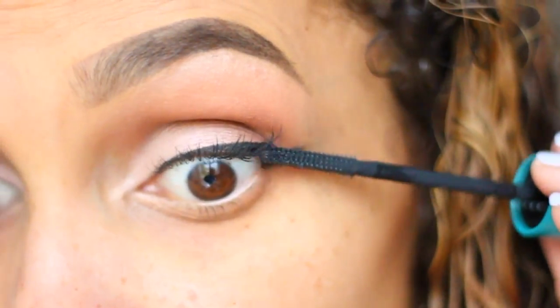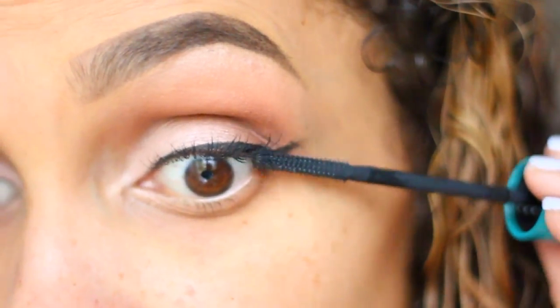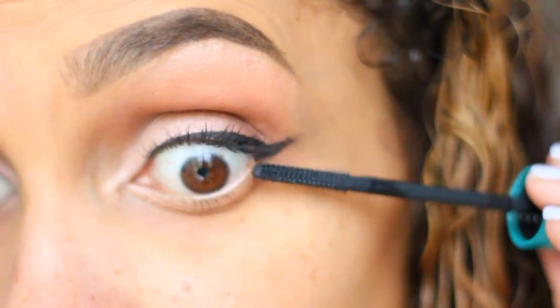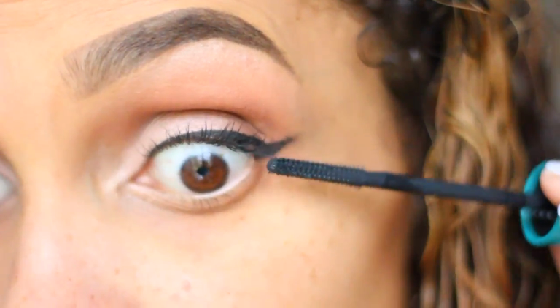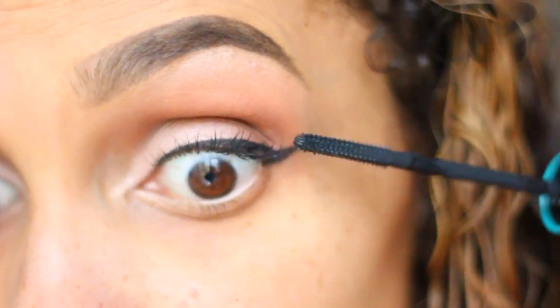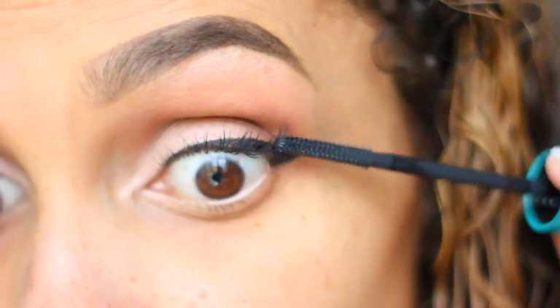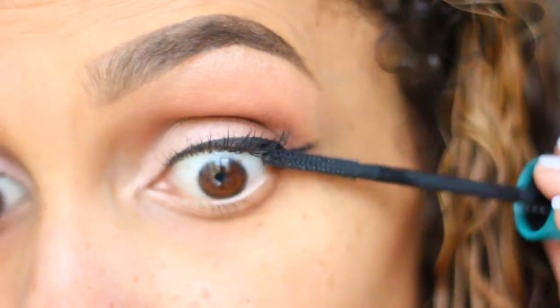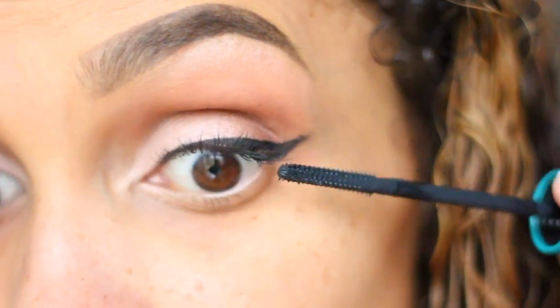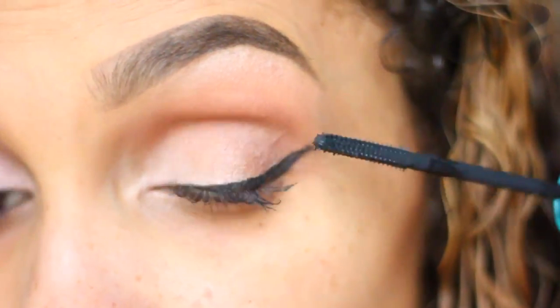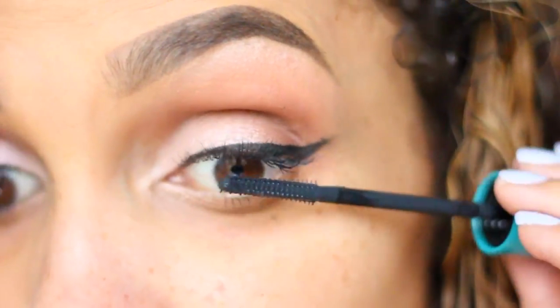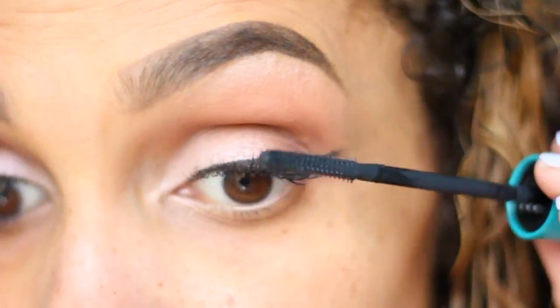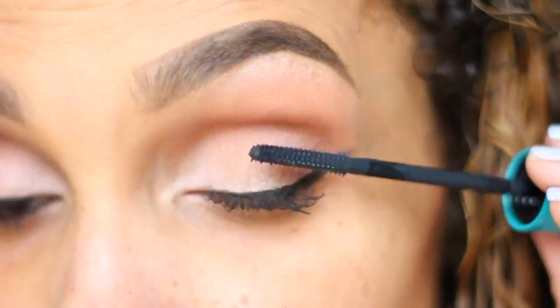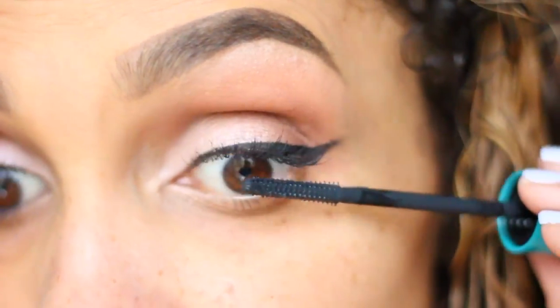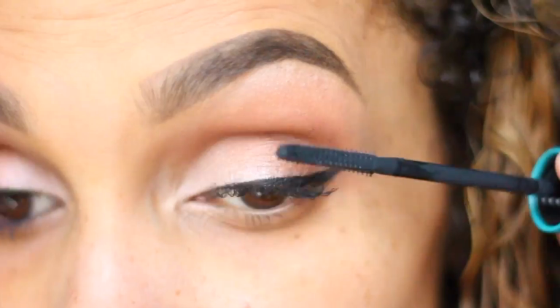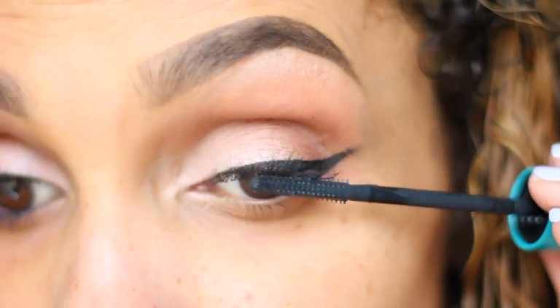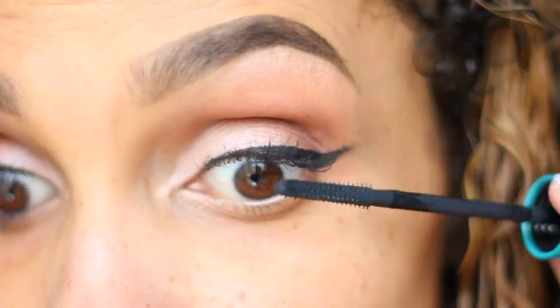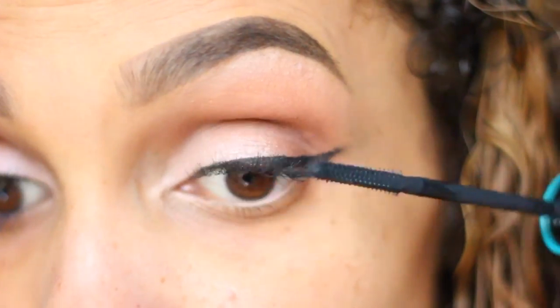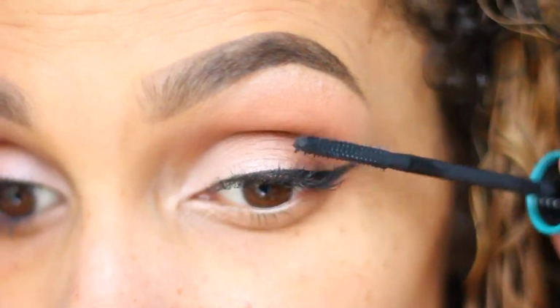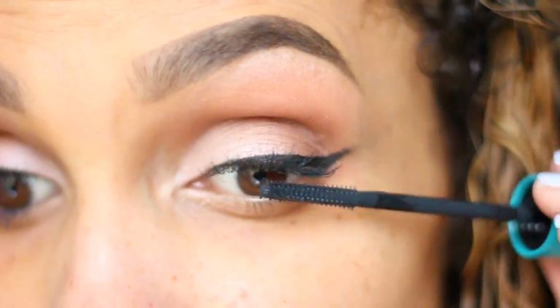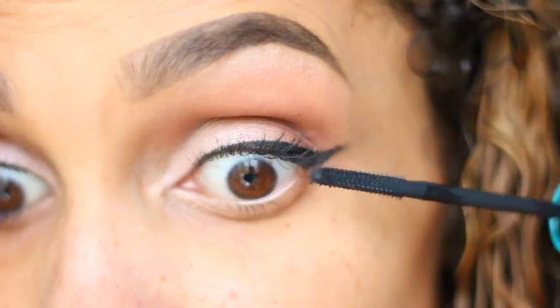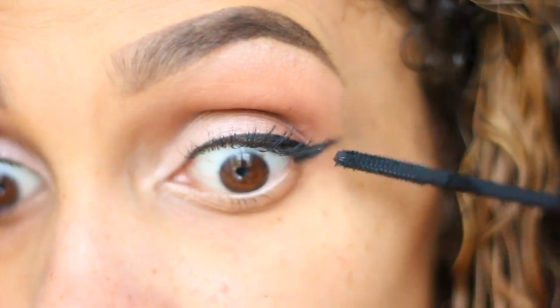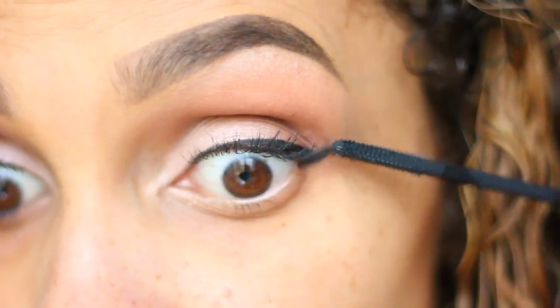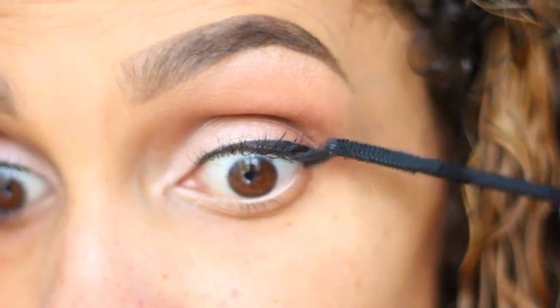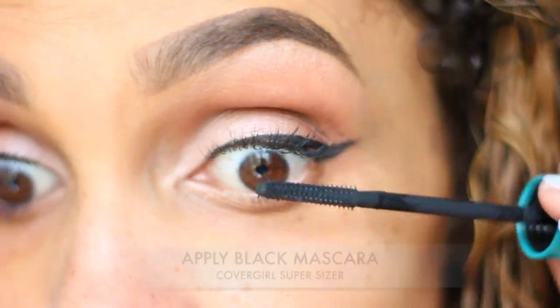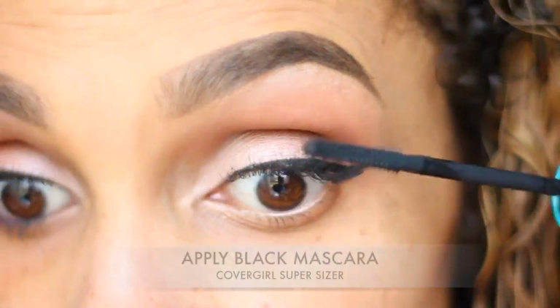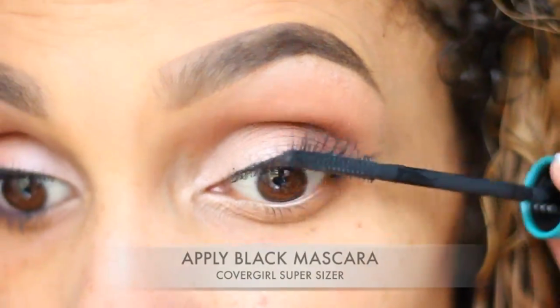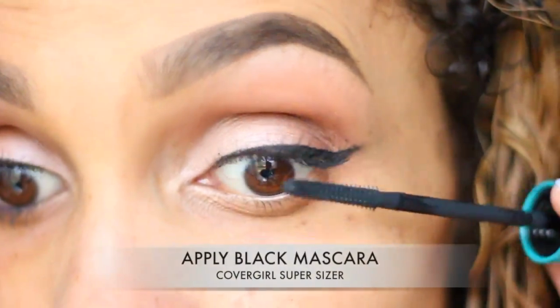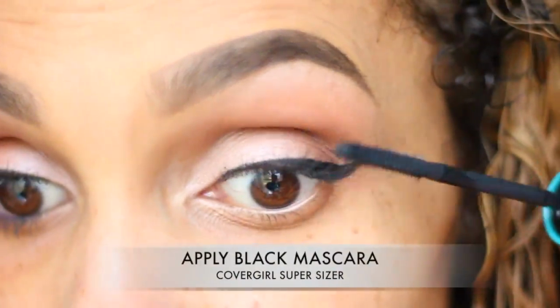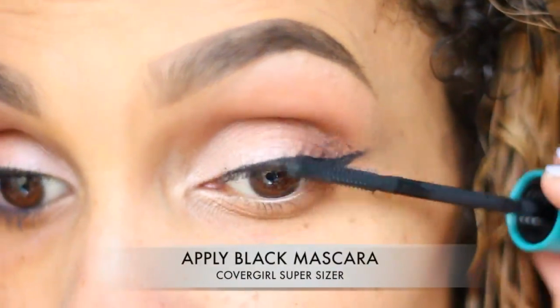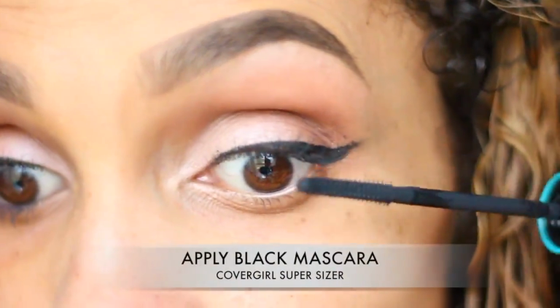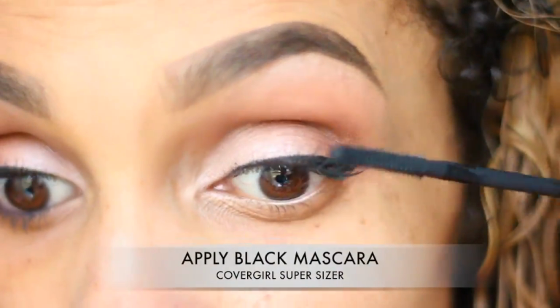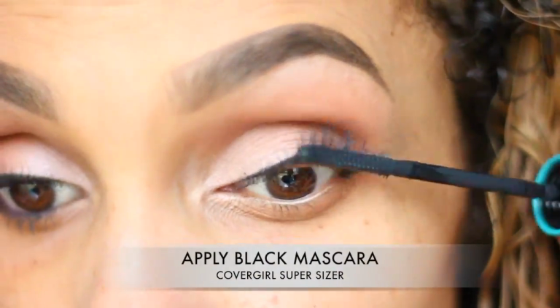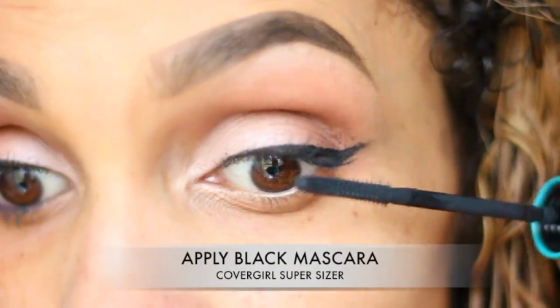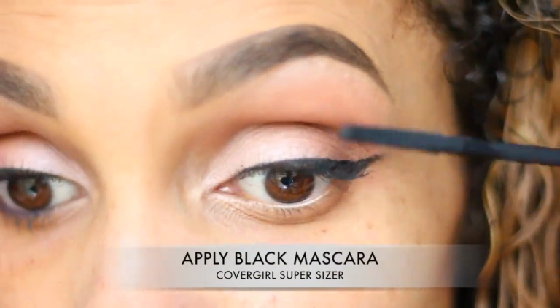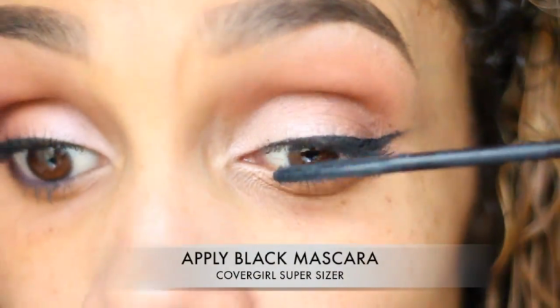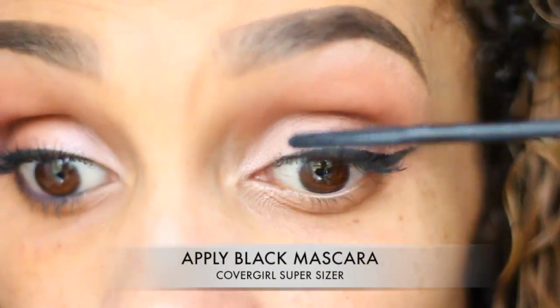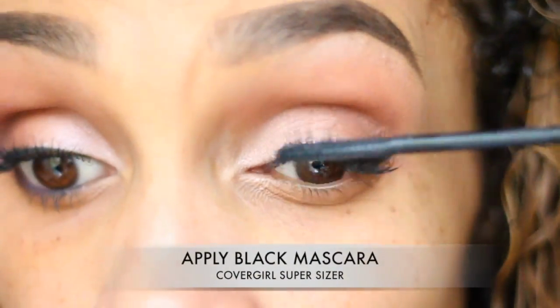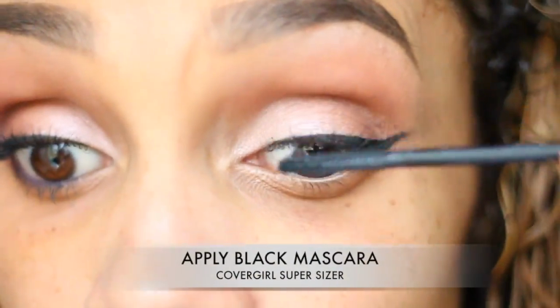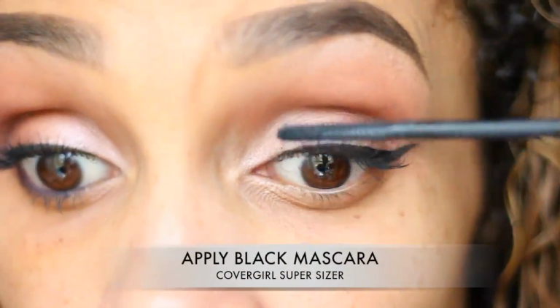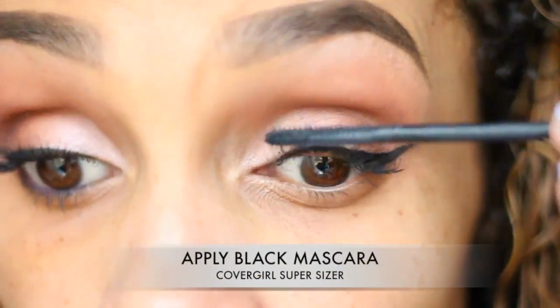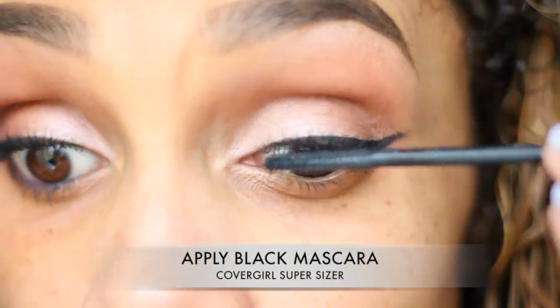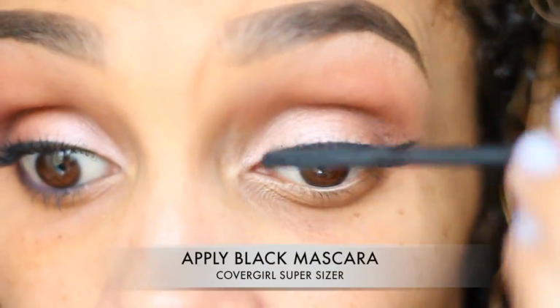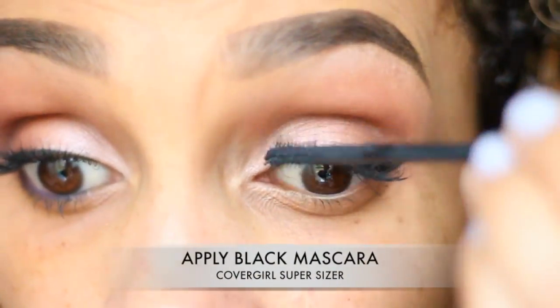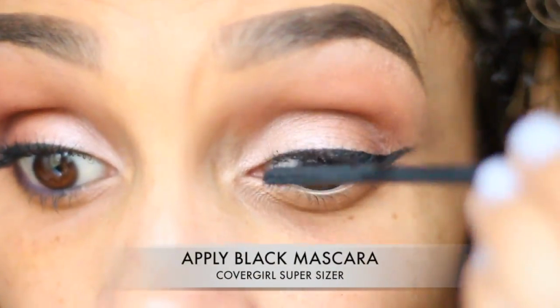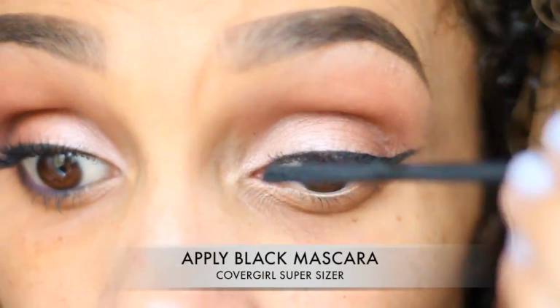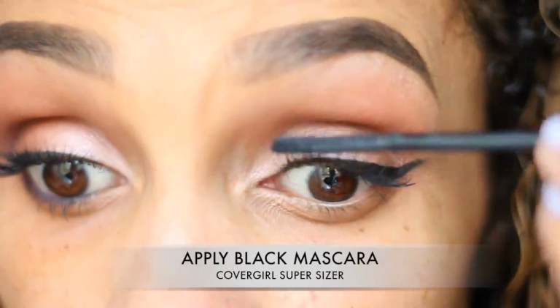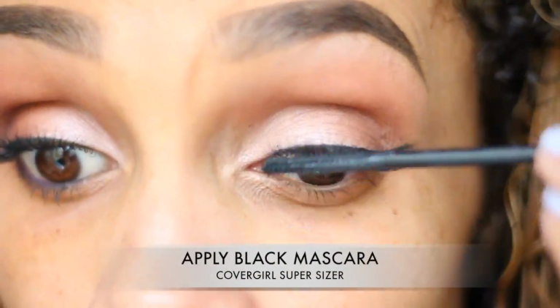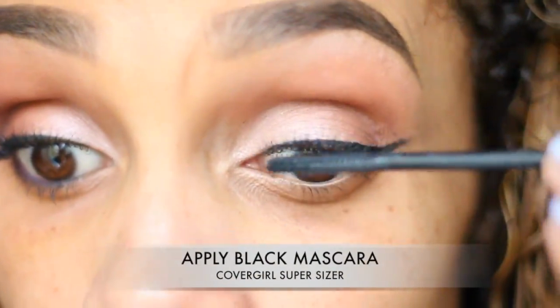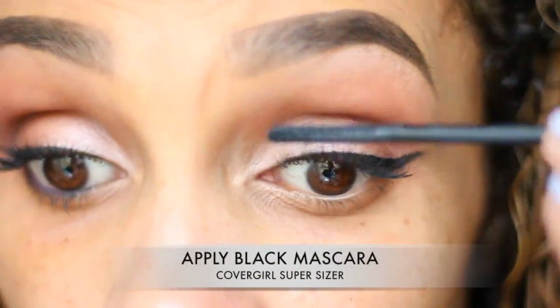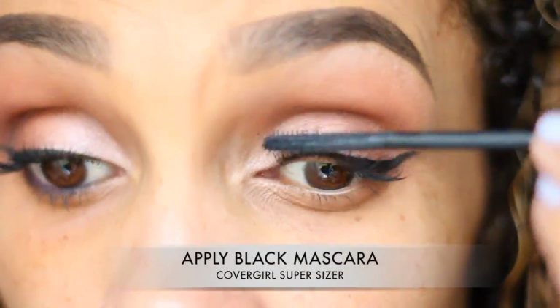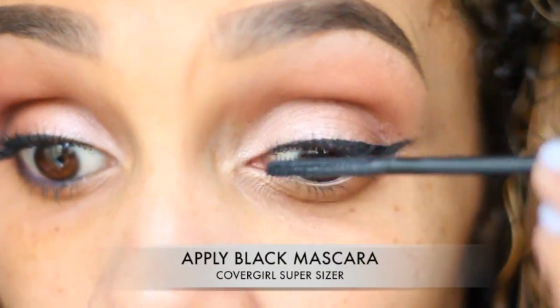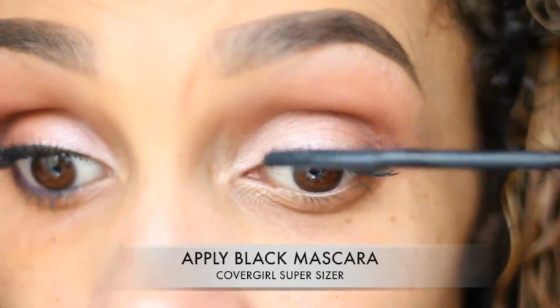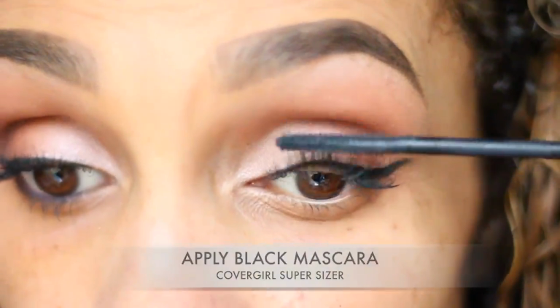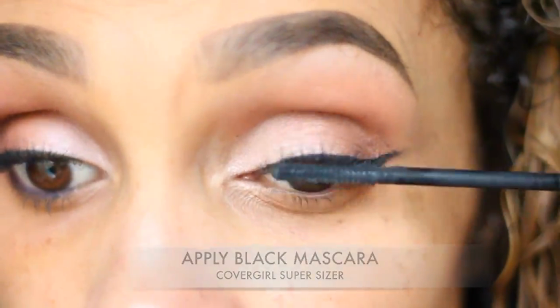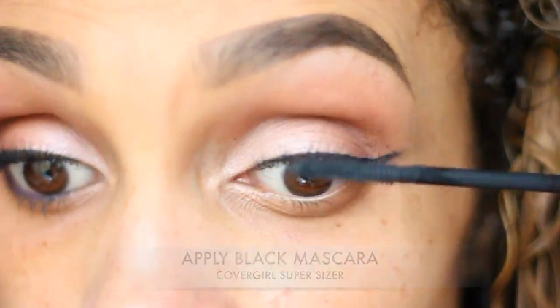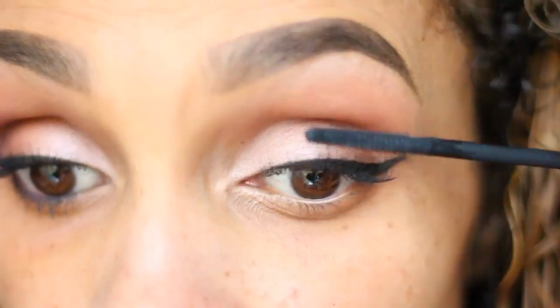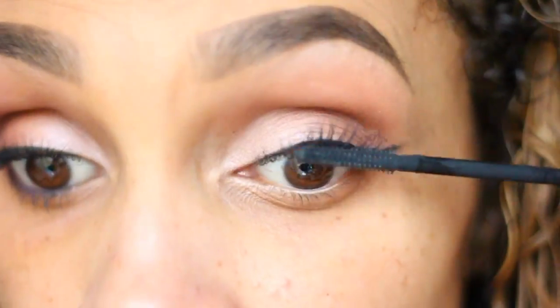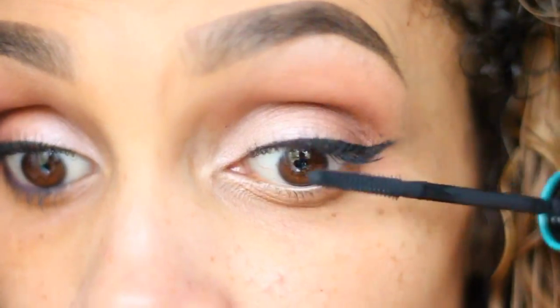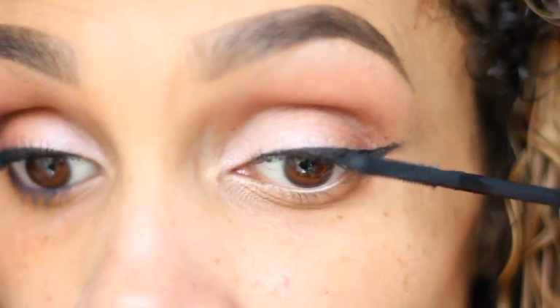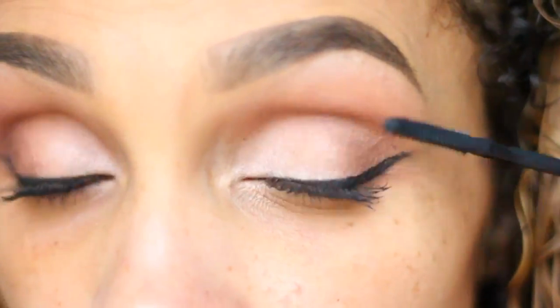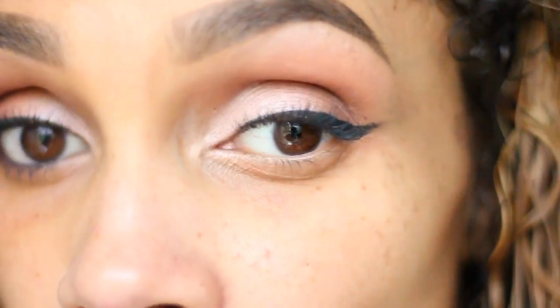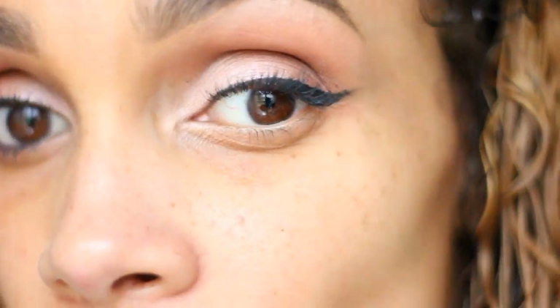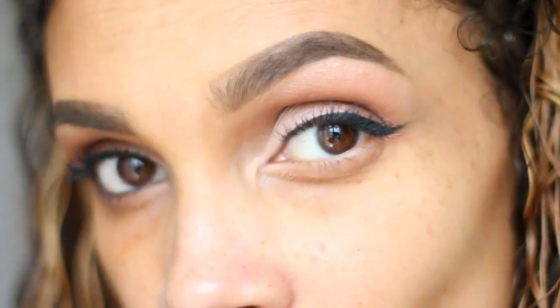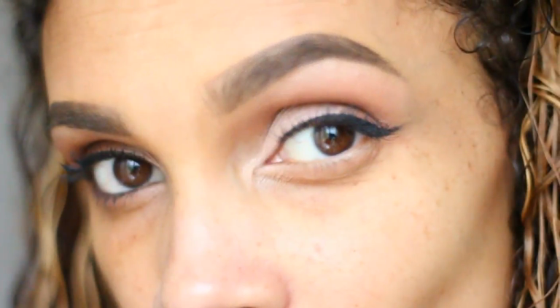Next, I'm going to apply my mascara, and I'm using the CoverGirl Super Sizer Mascara in black. You can use any black mascara of your choice.